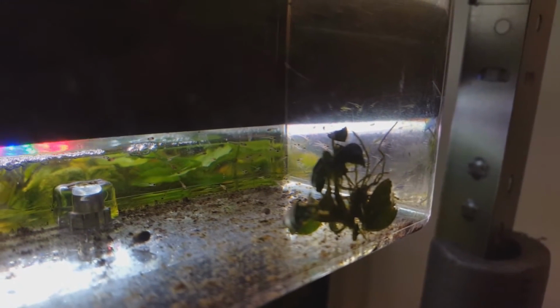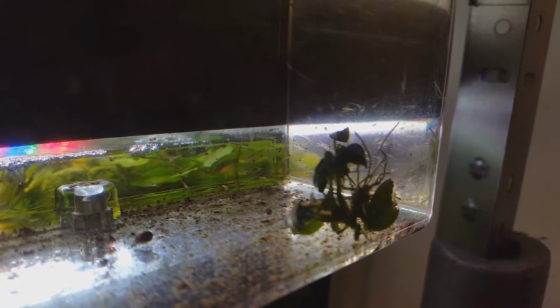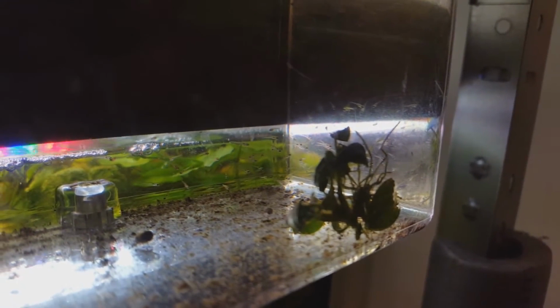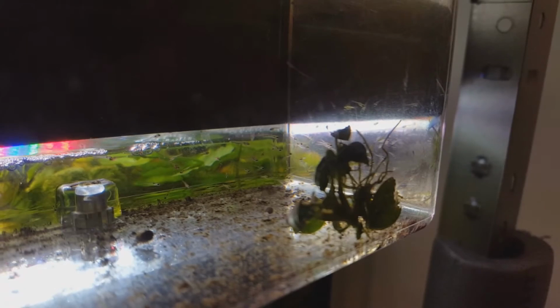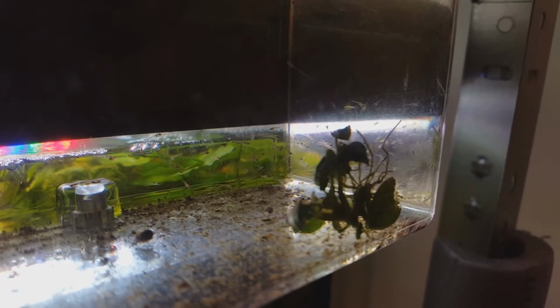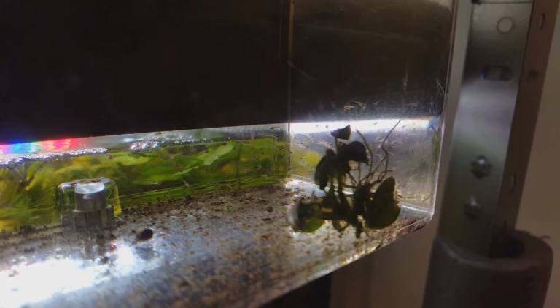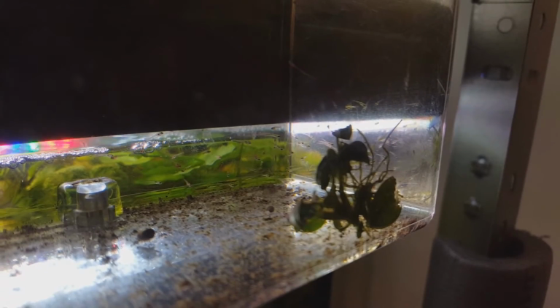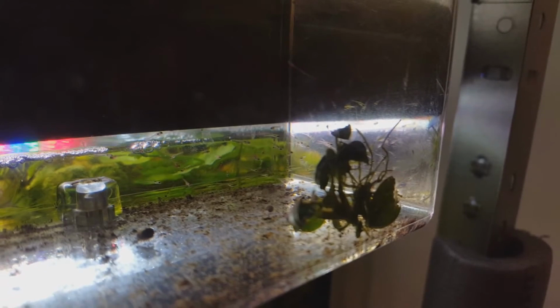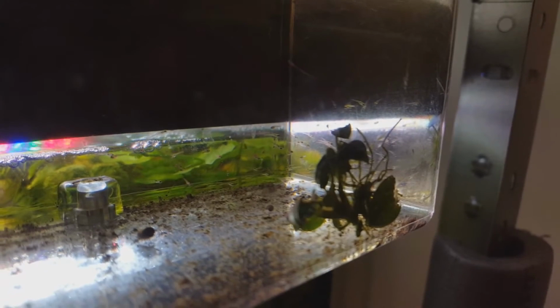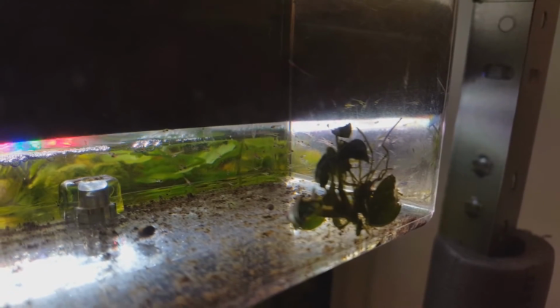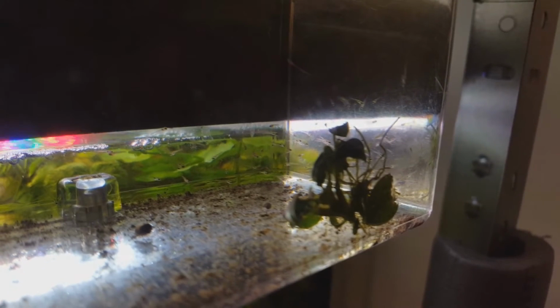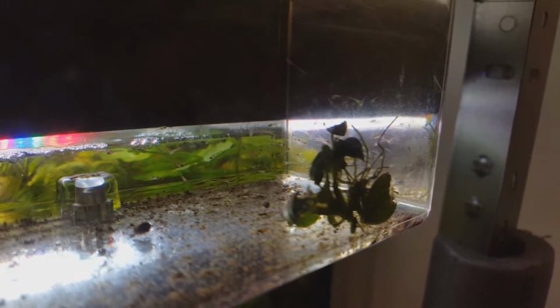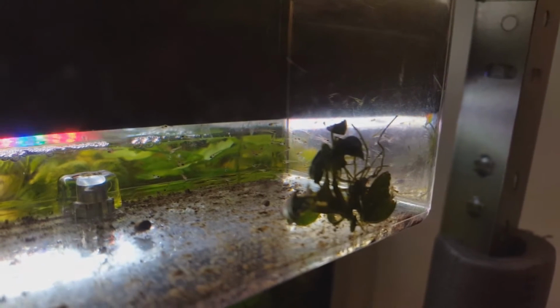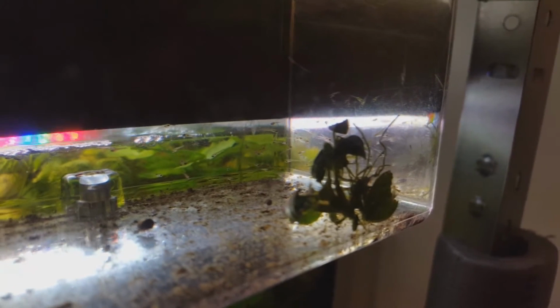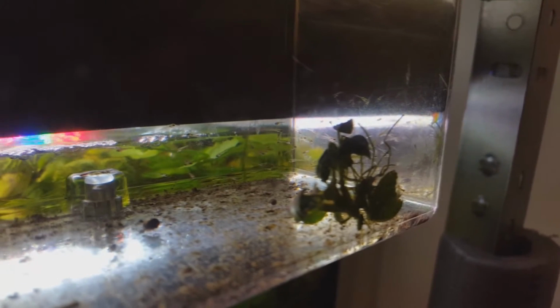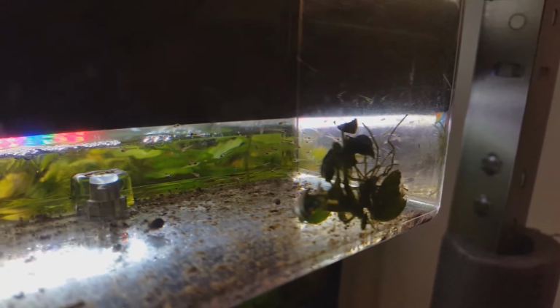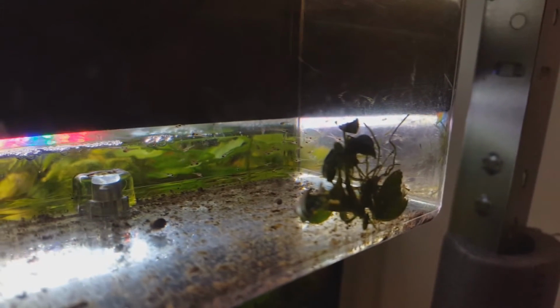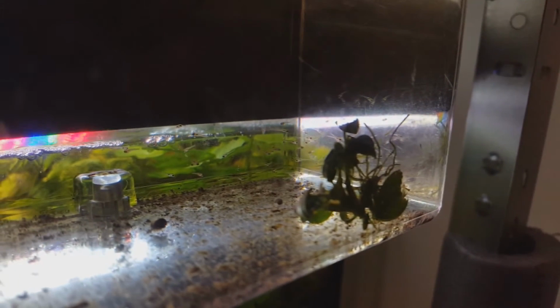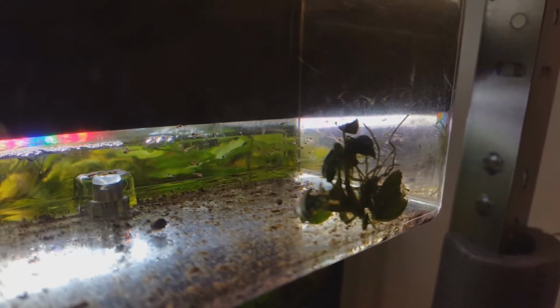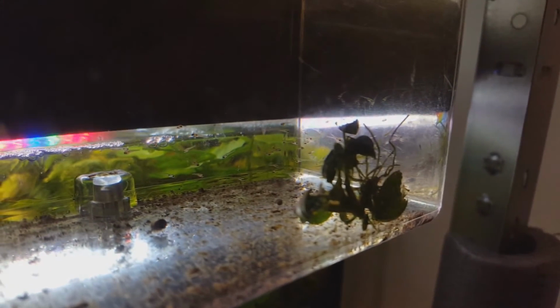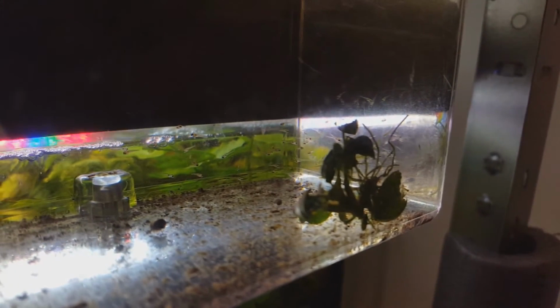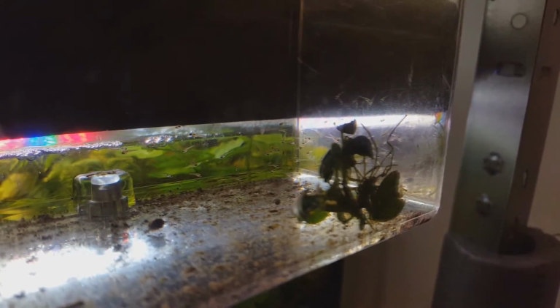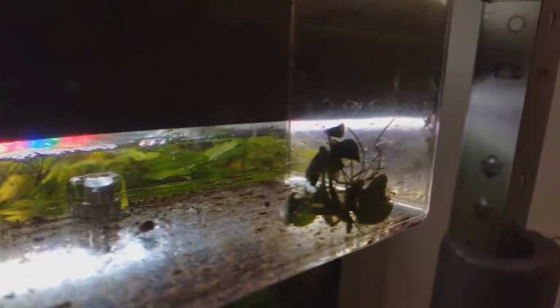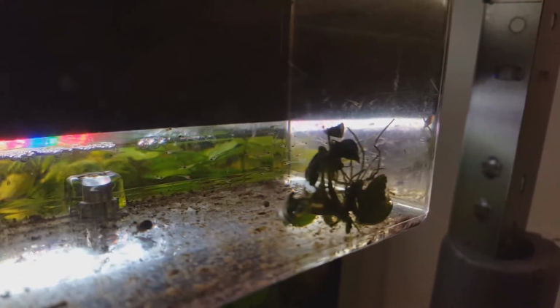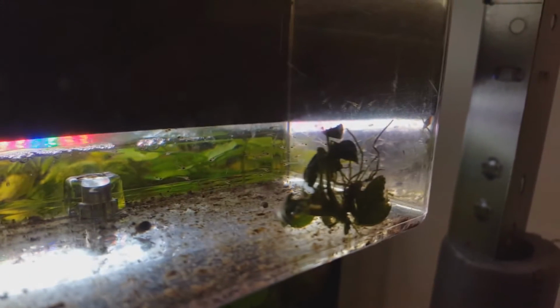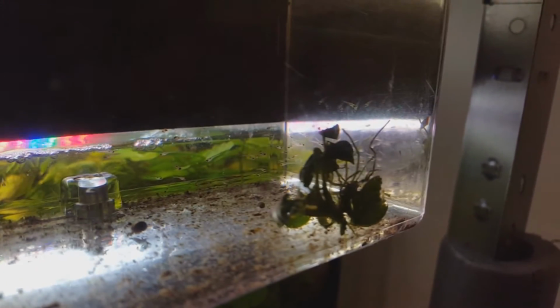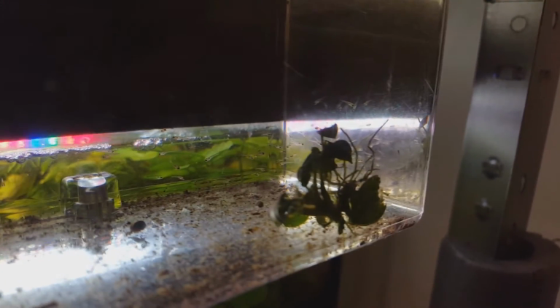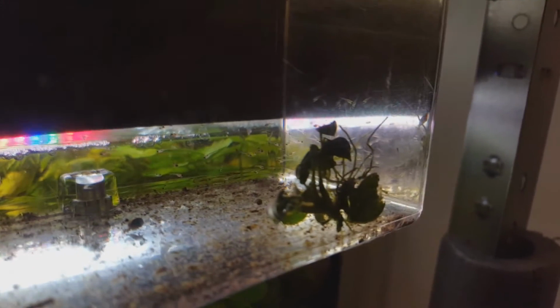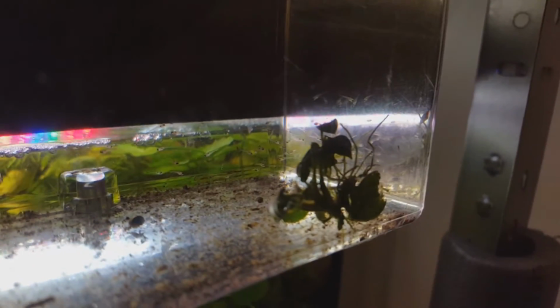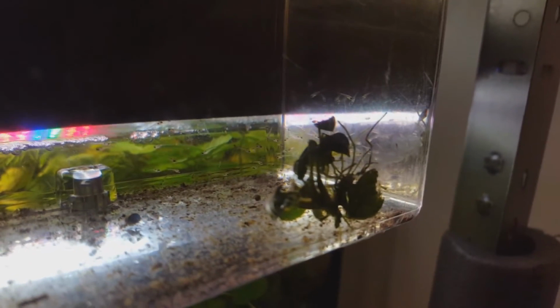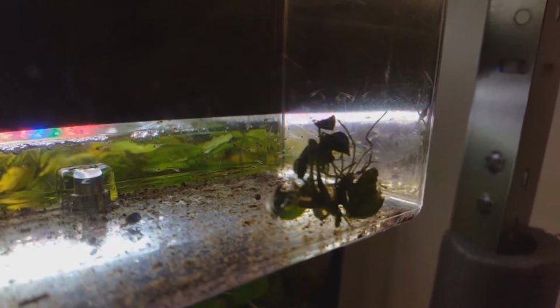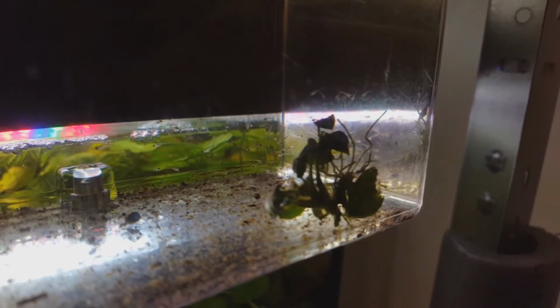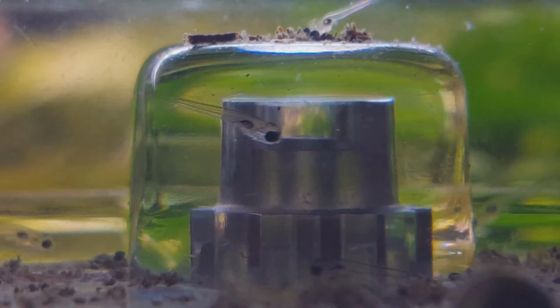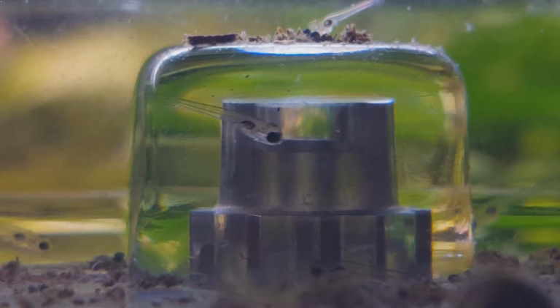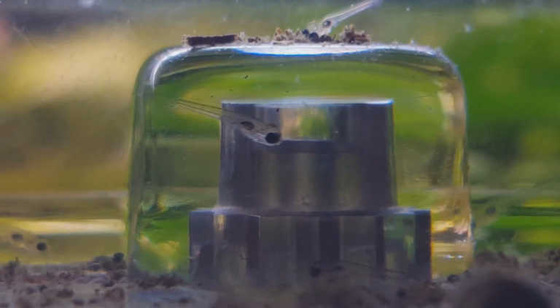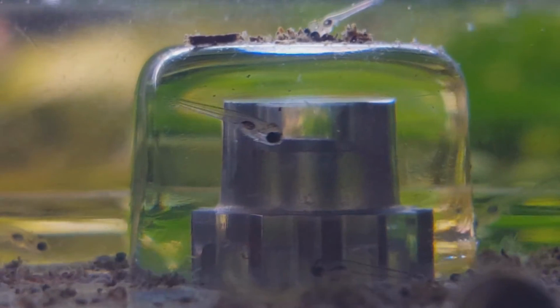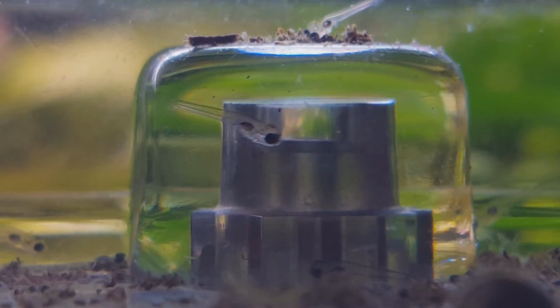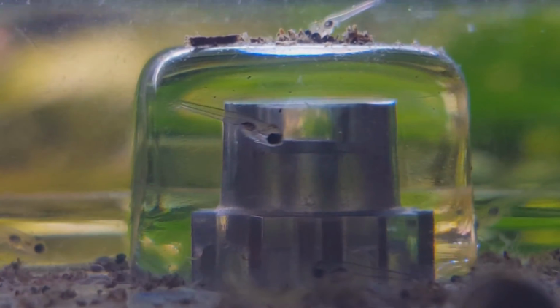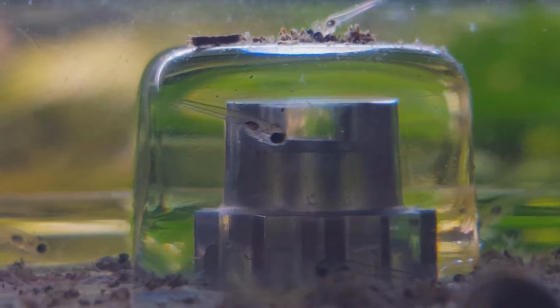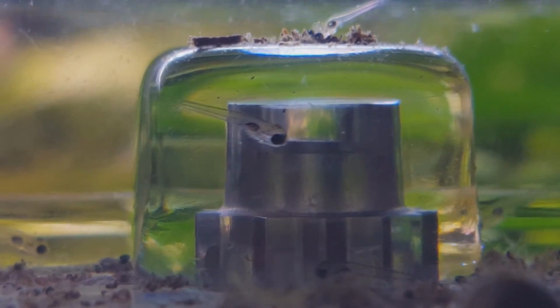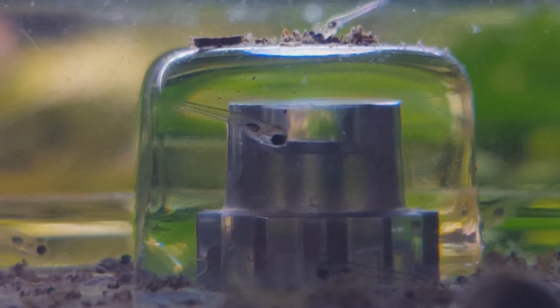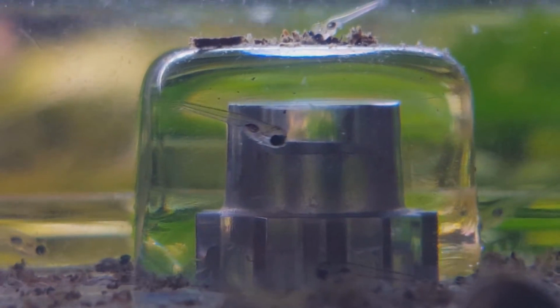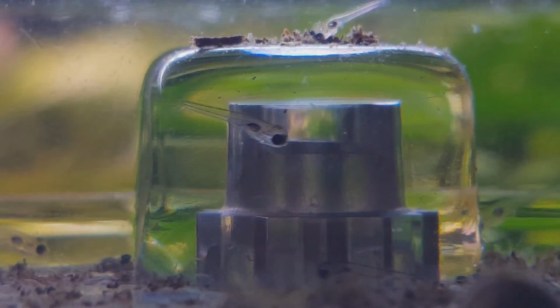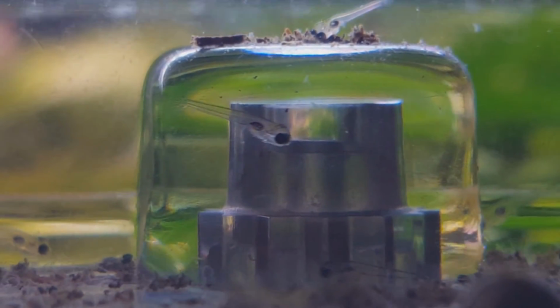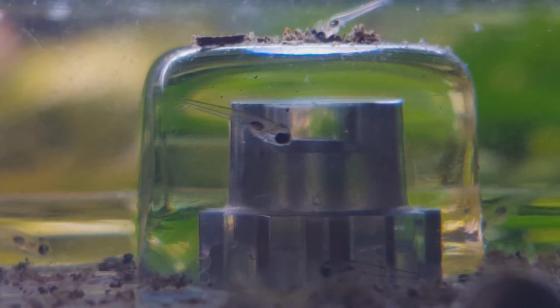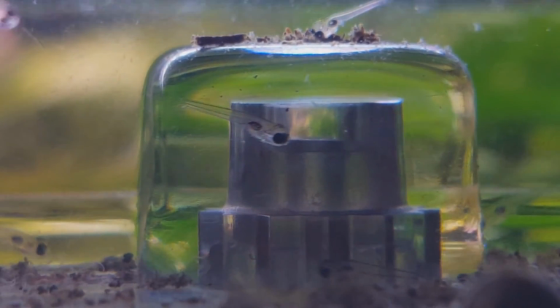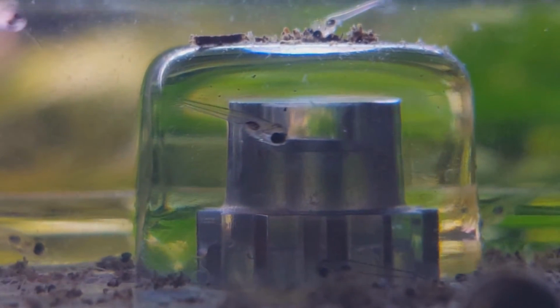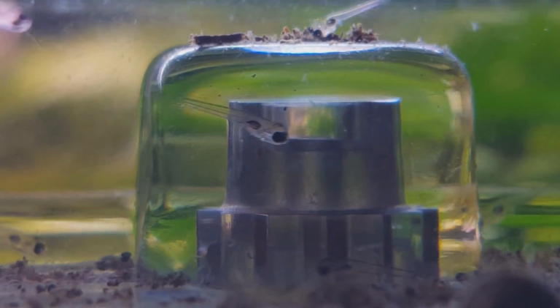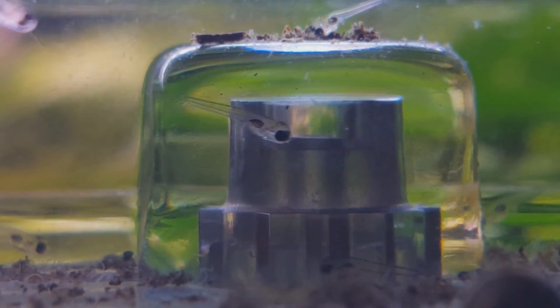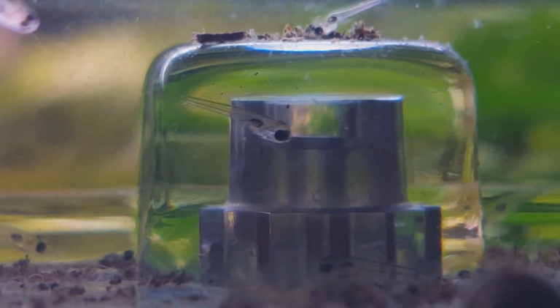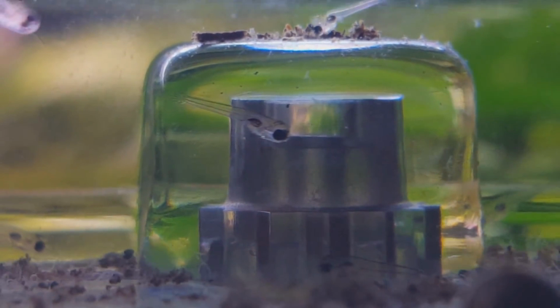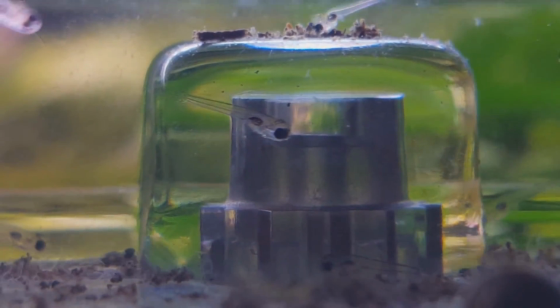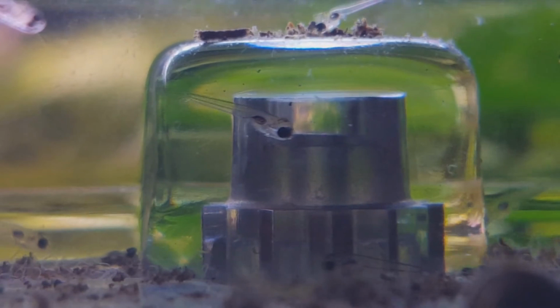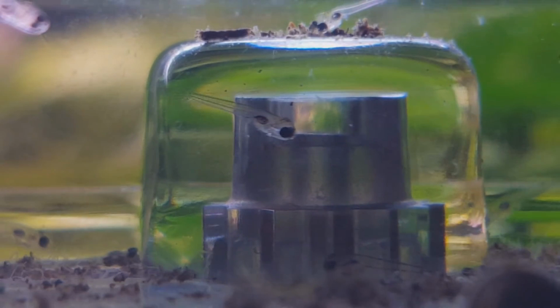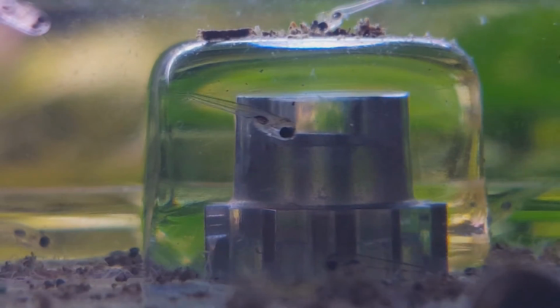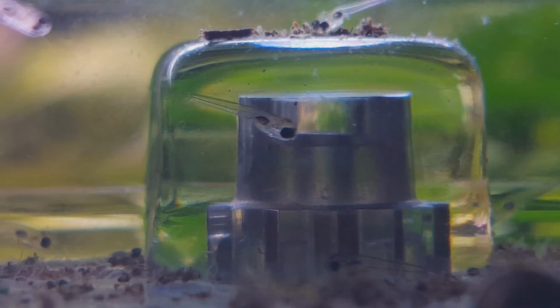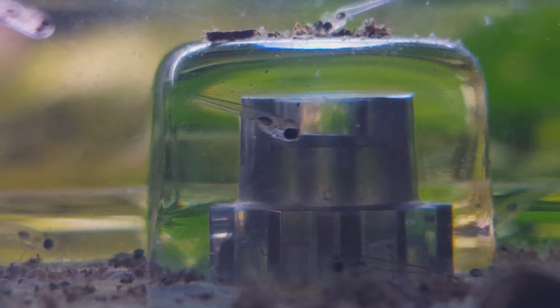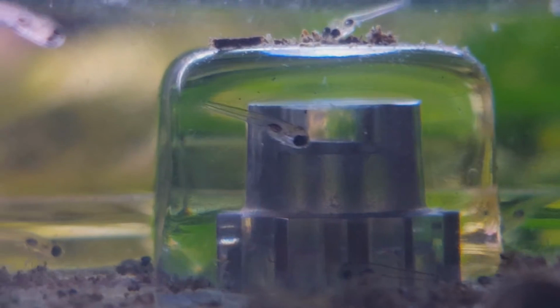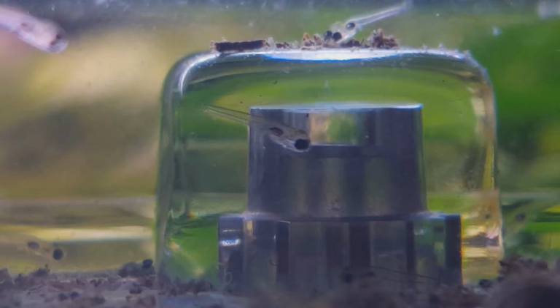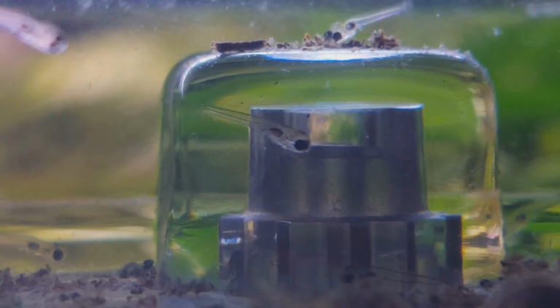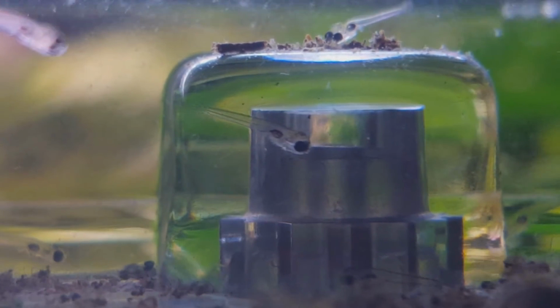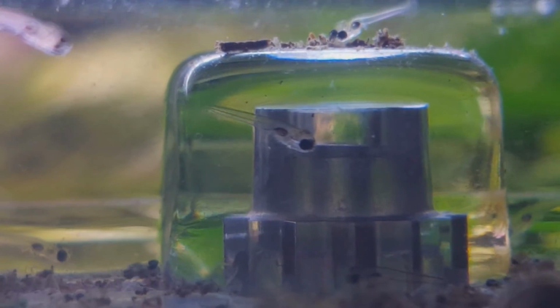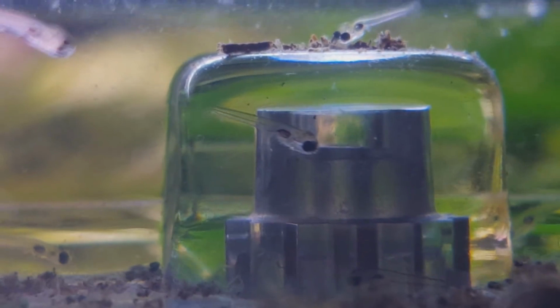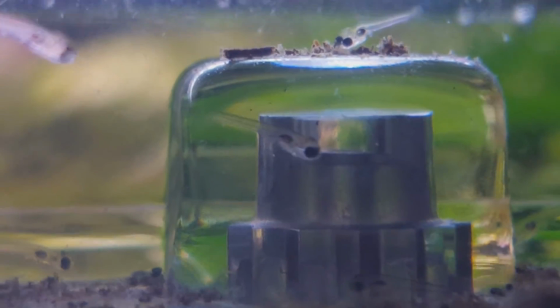I would guess there are around 60 fry in there. Here are a few close-ups of them.